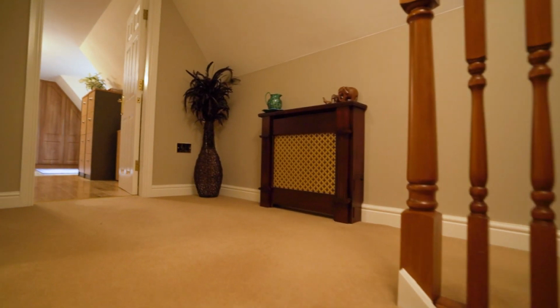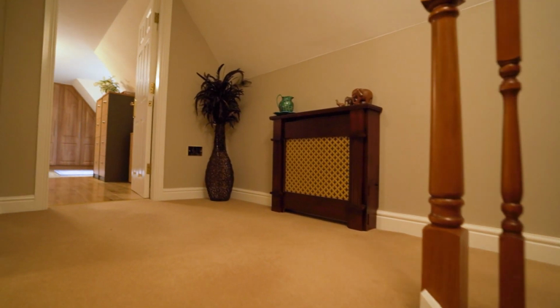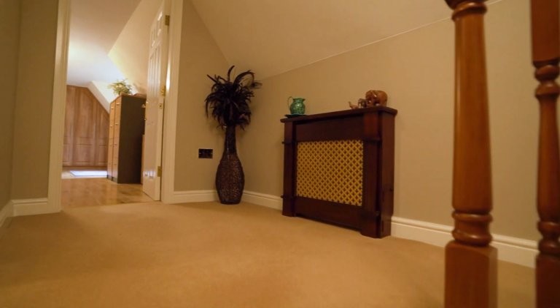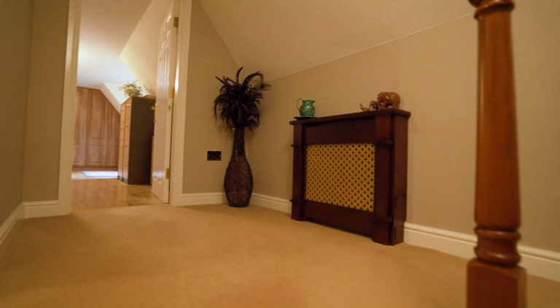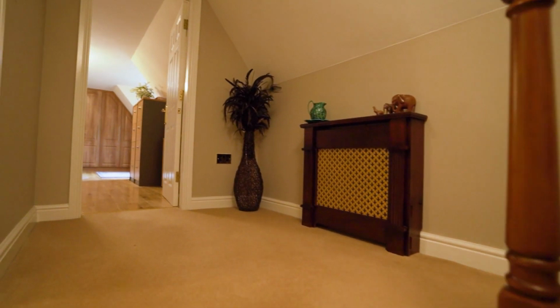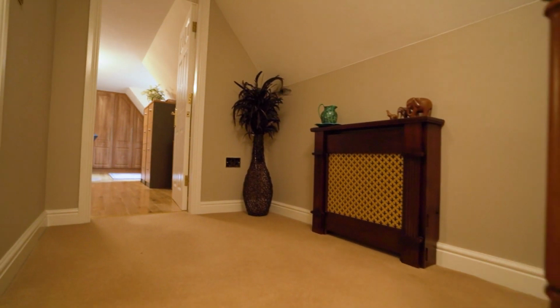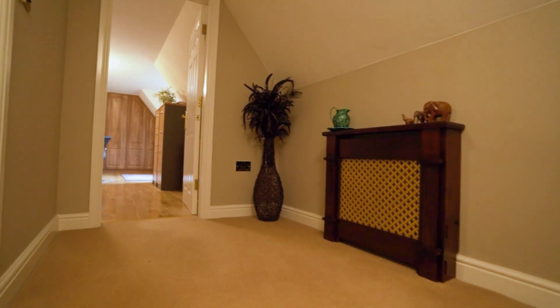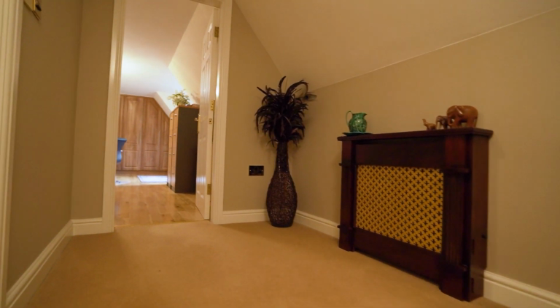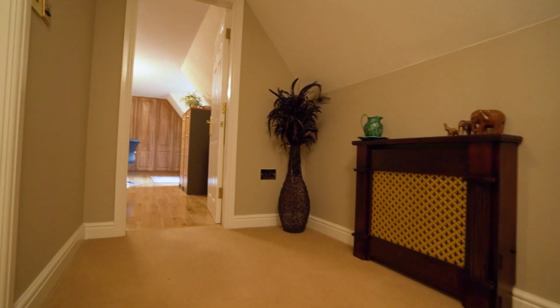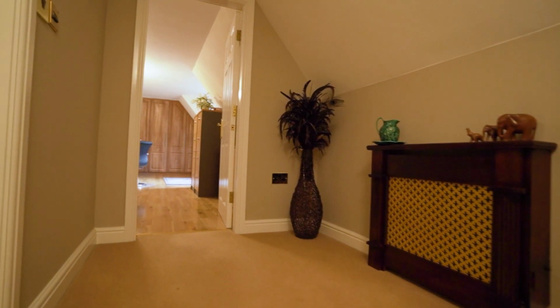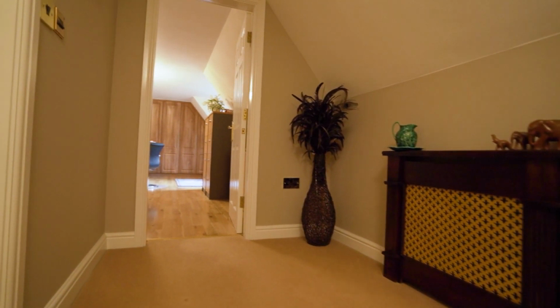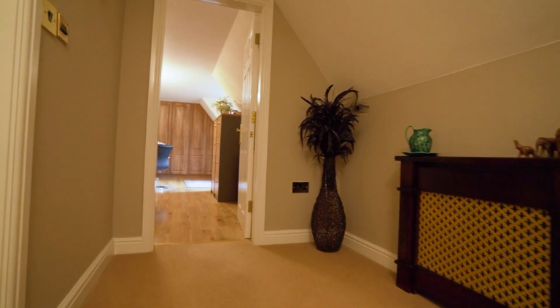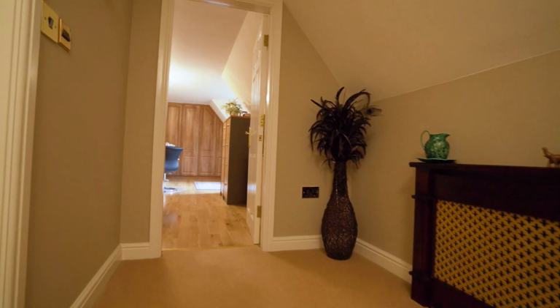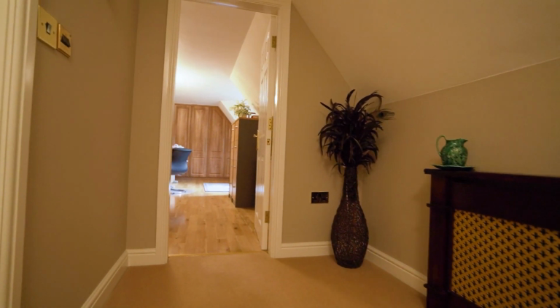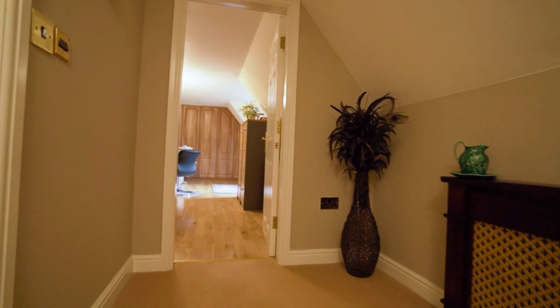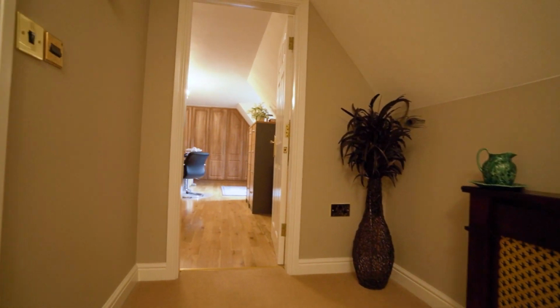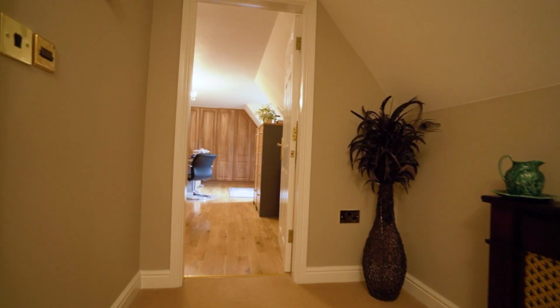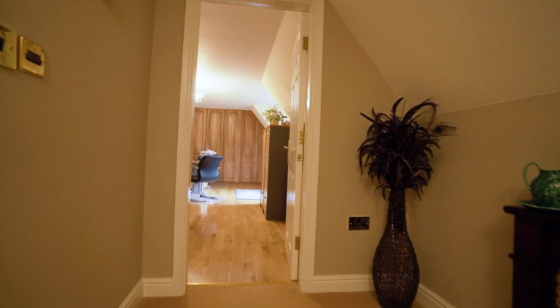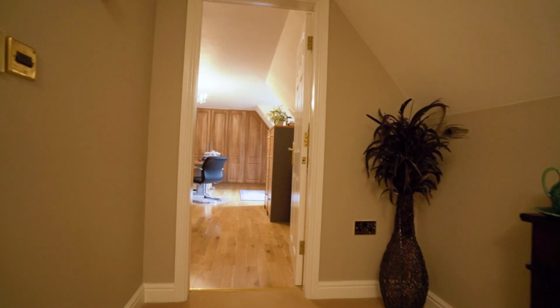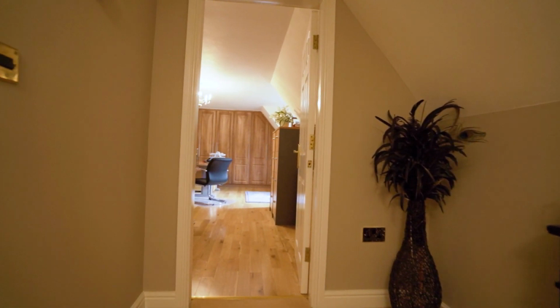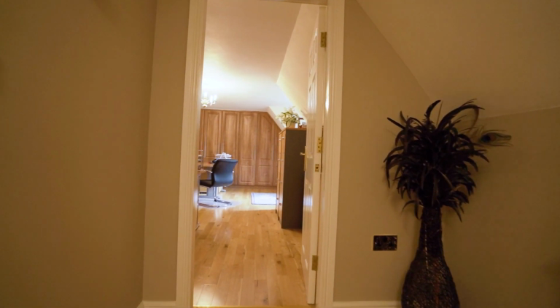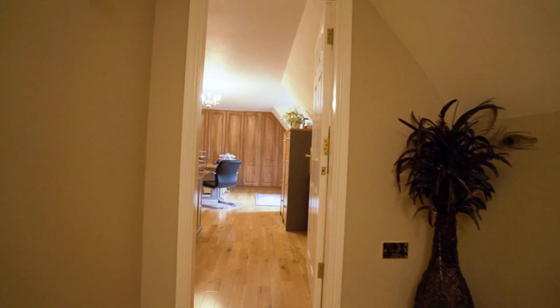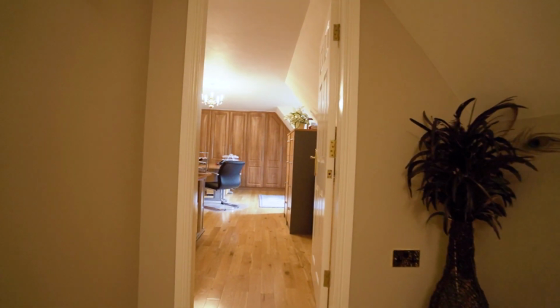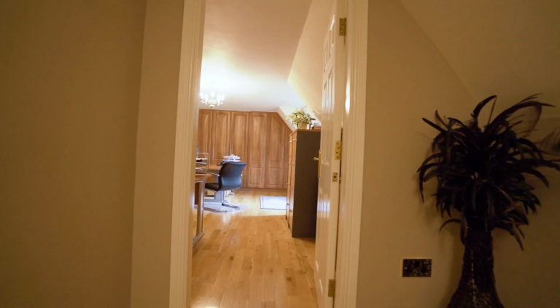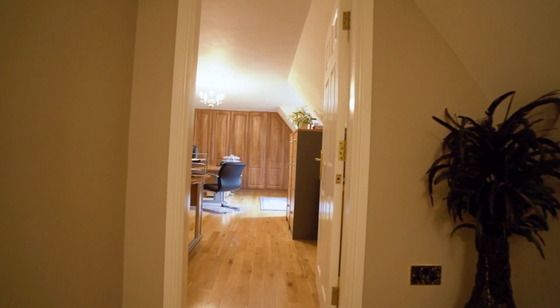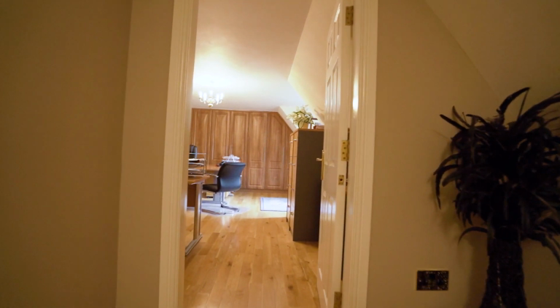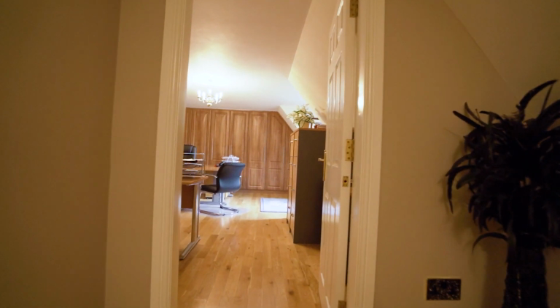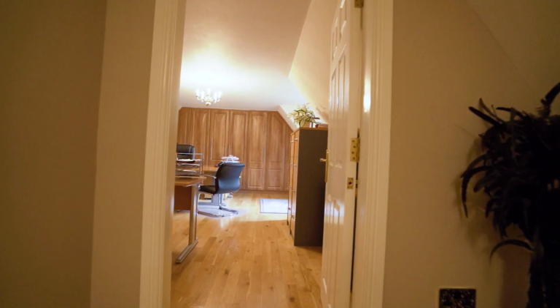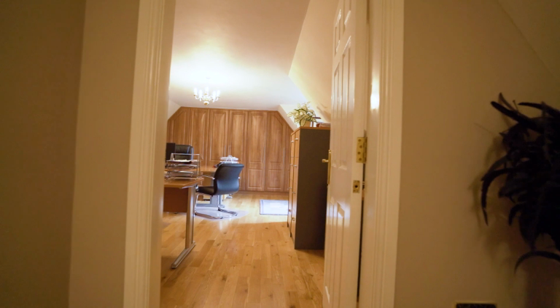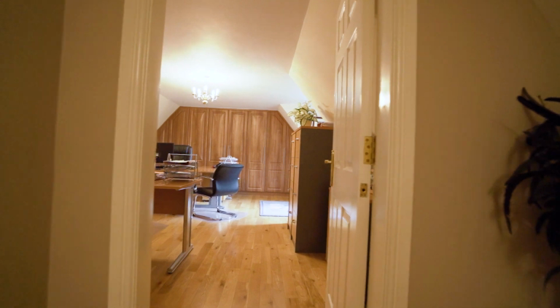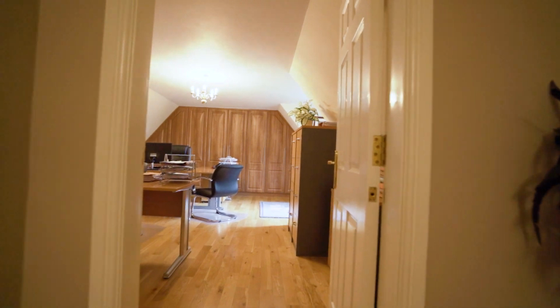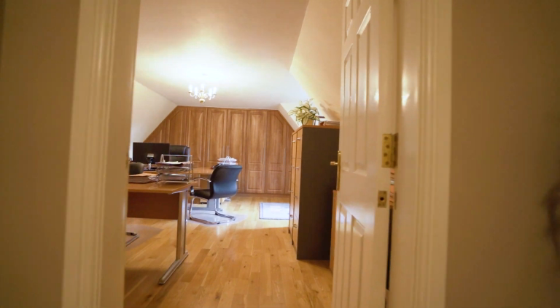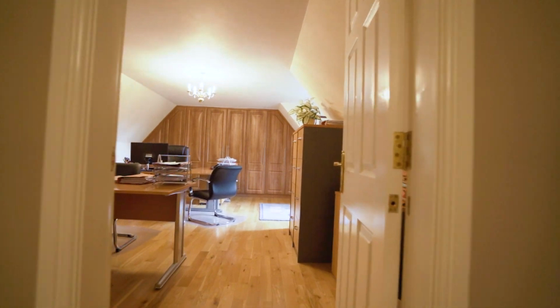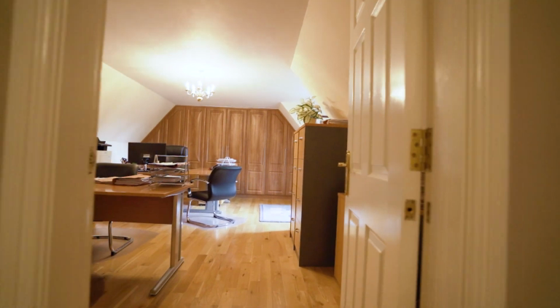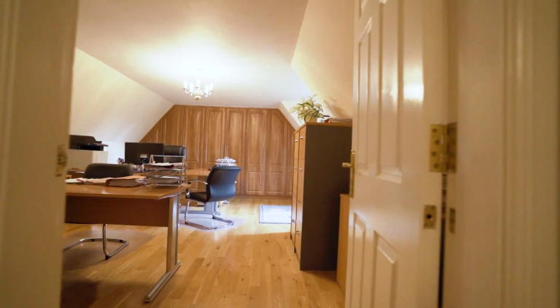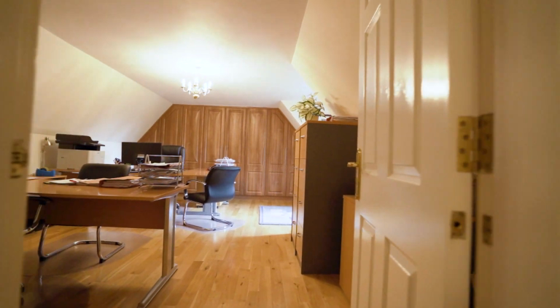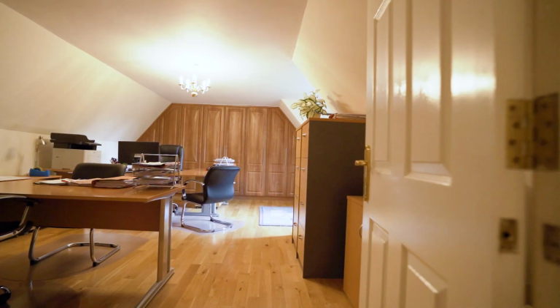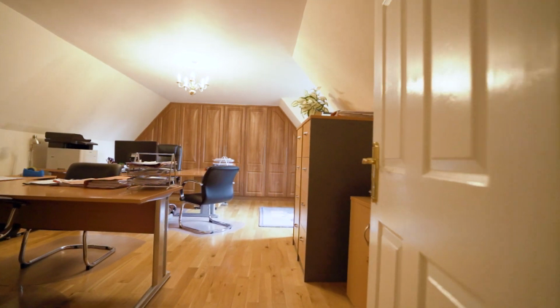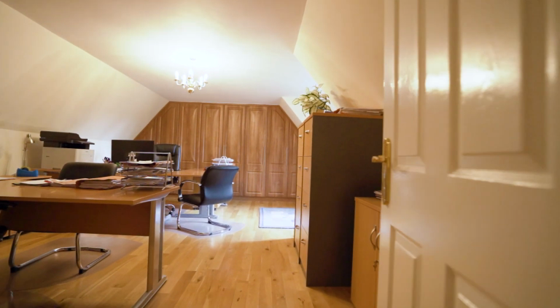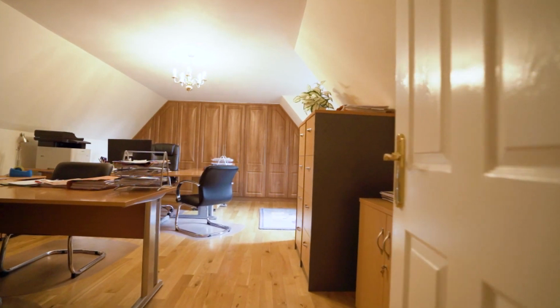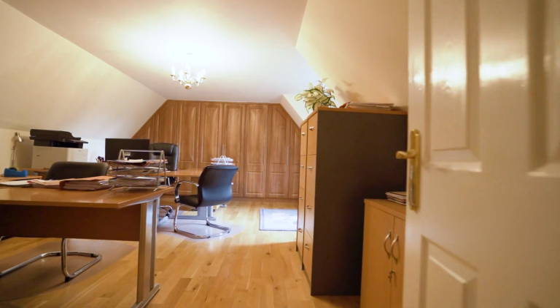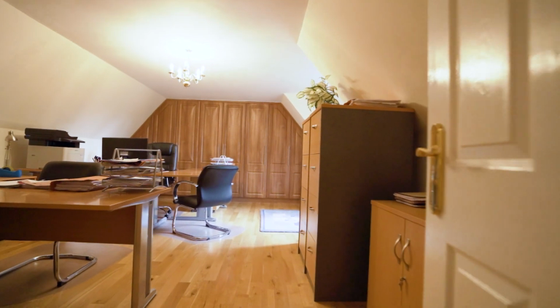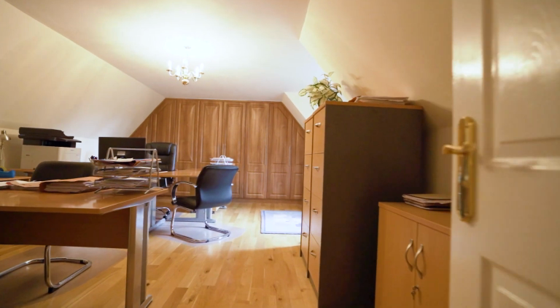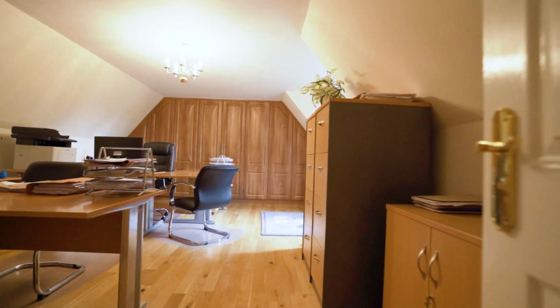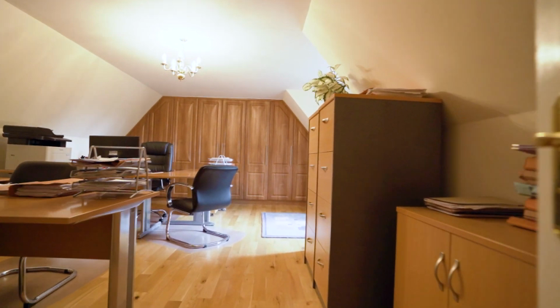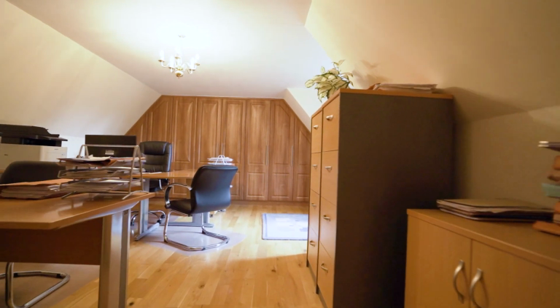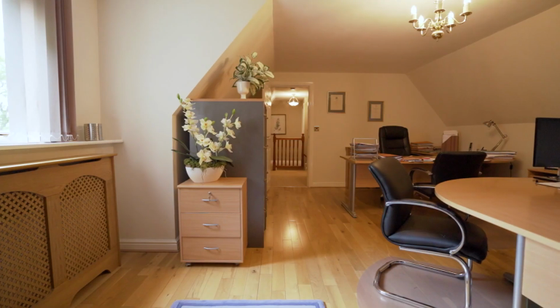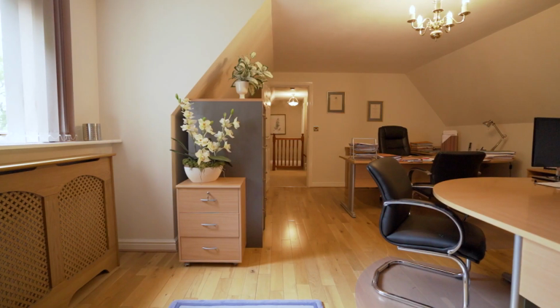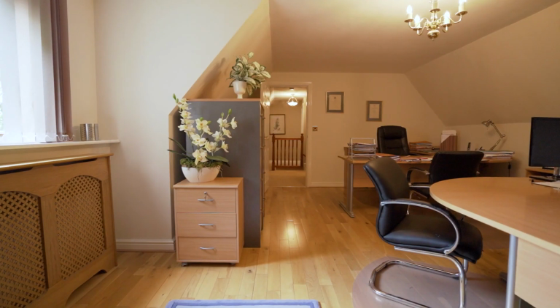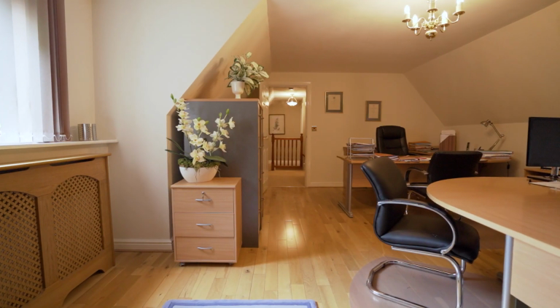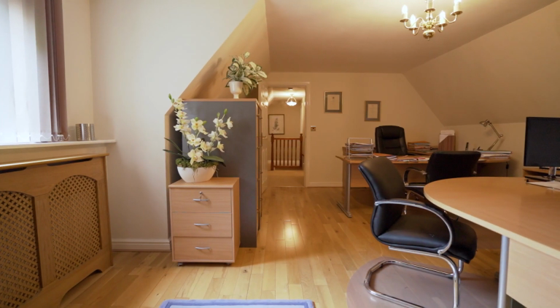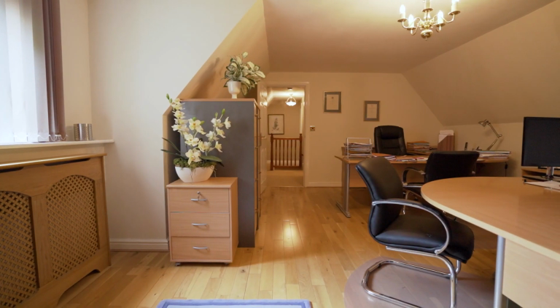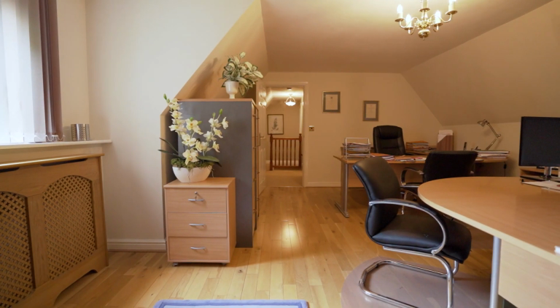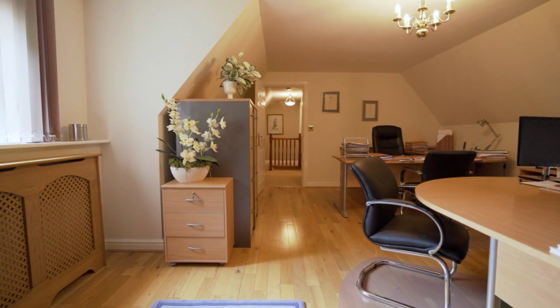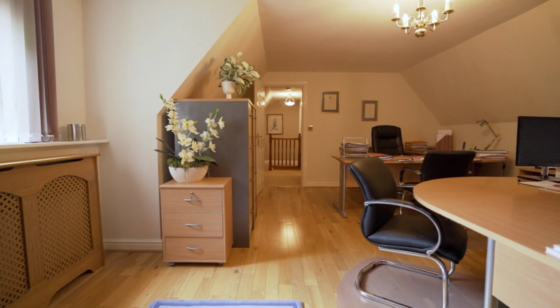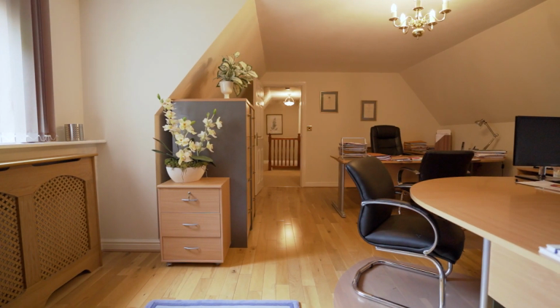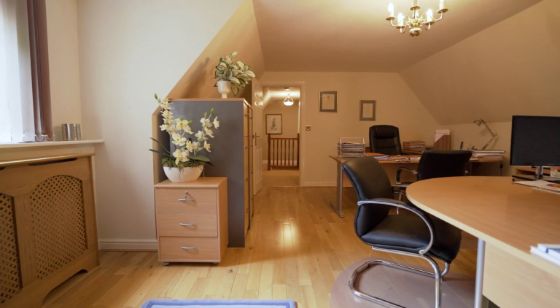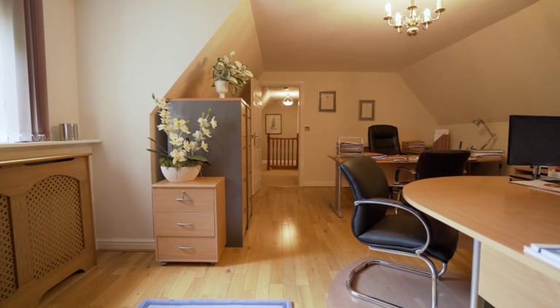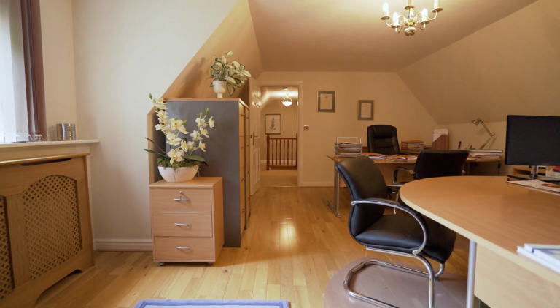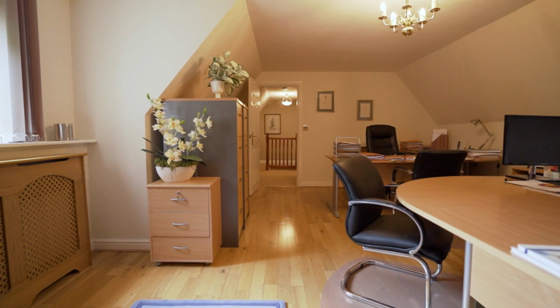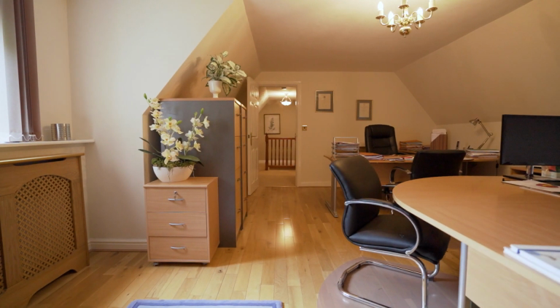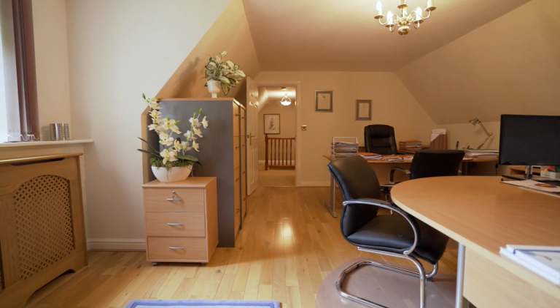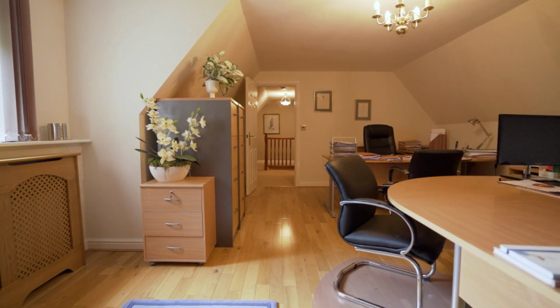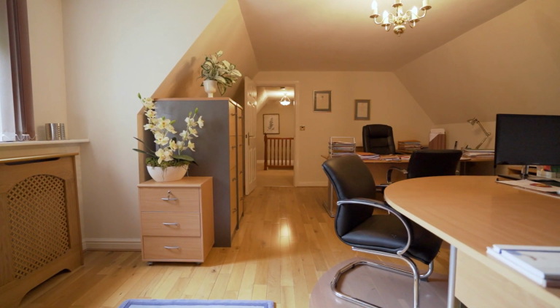On the second floor, we've got two further bedrooms. One of them is kitted out as a major office.